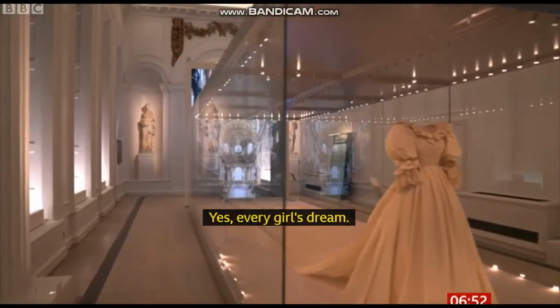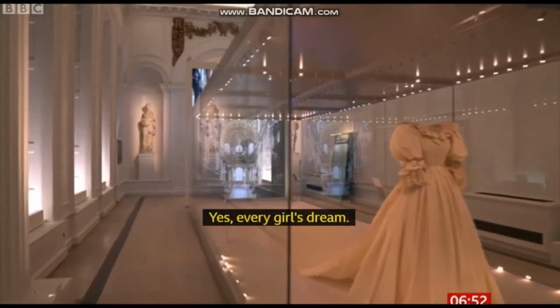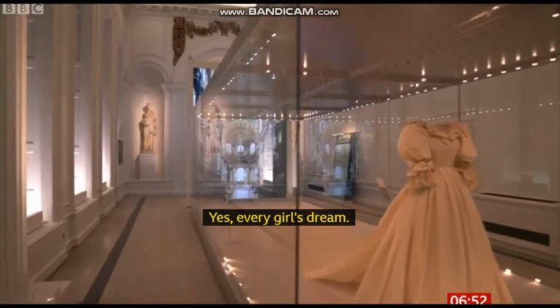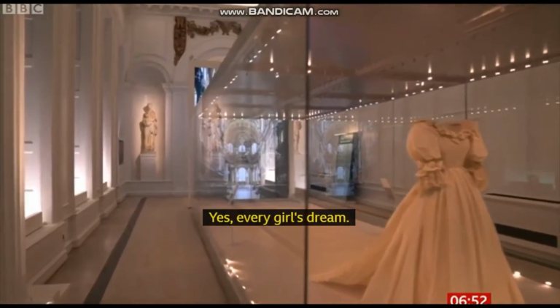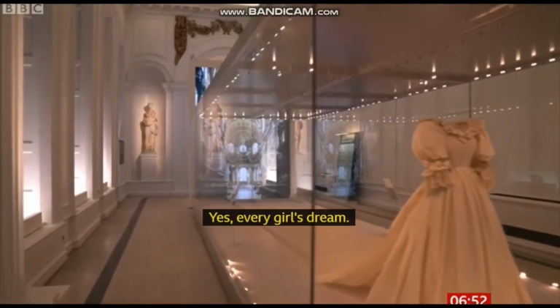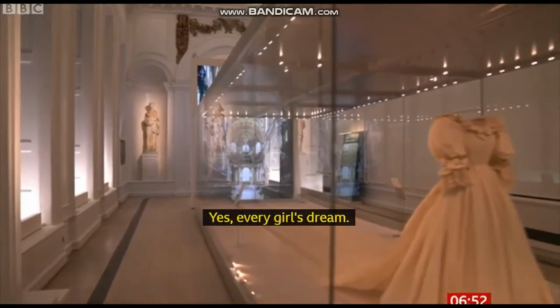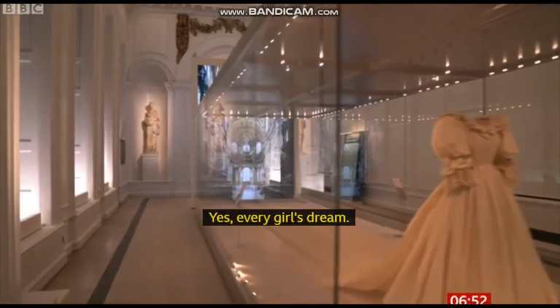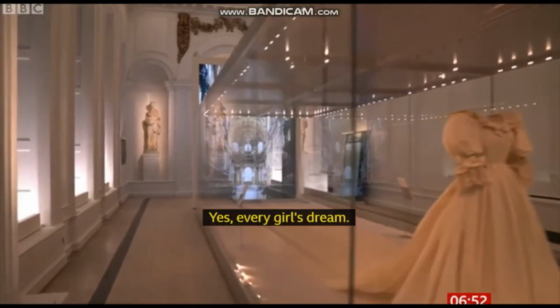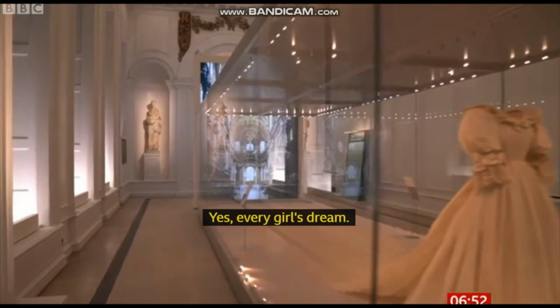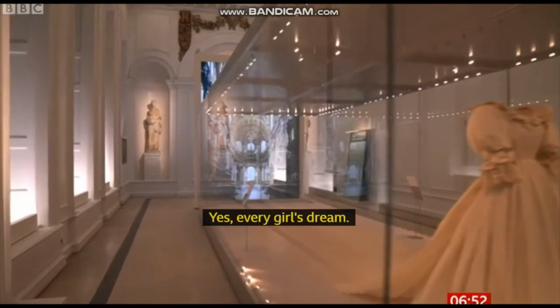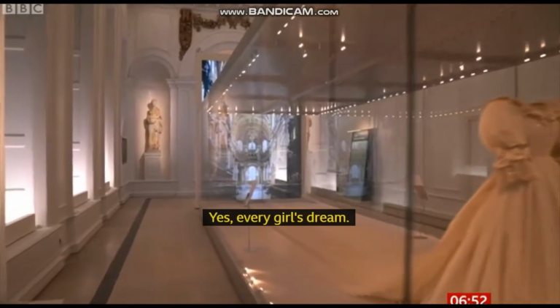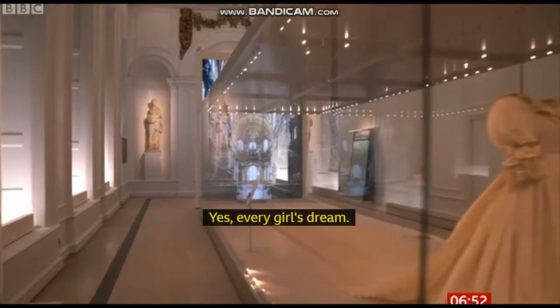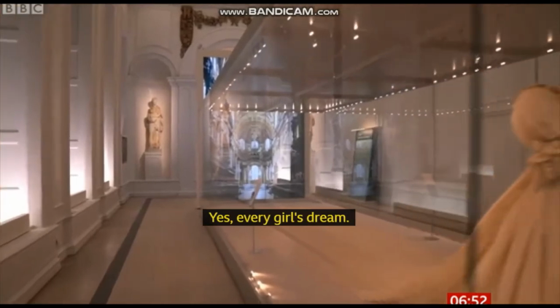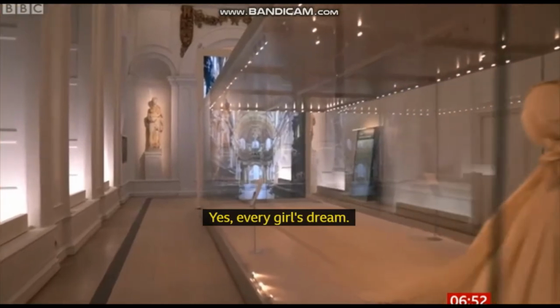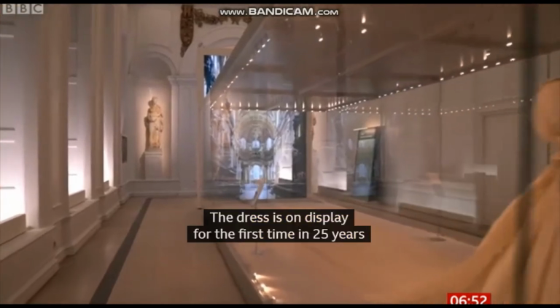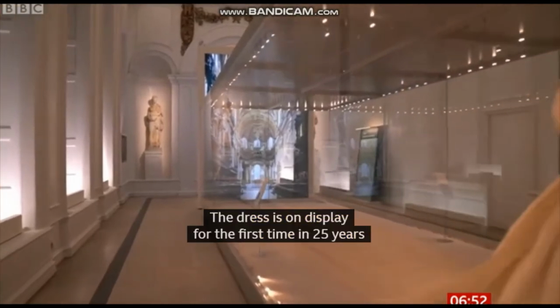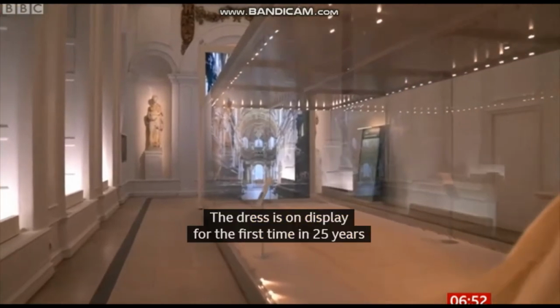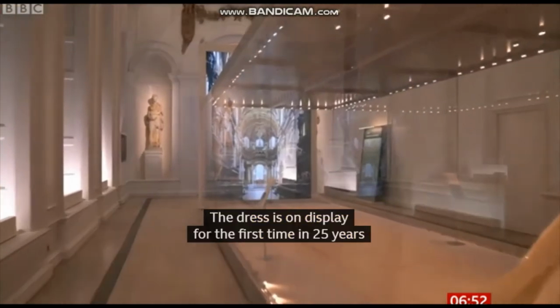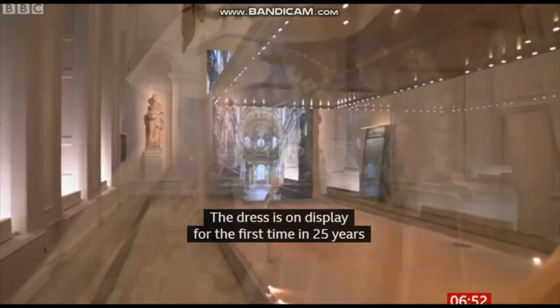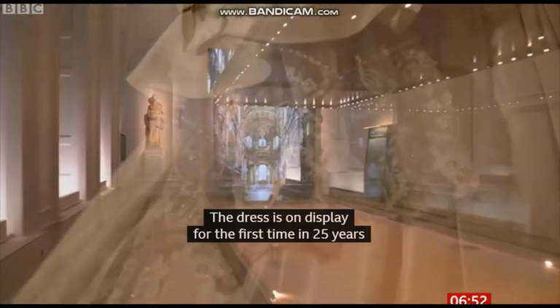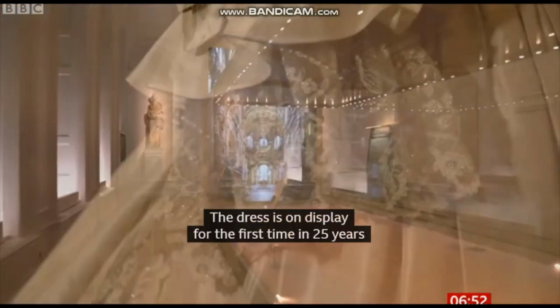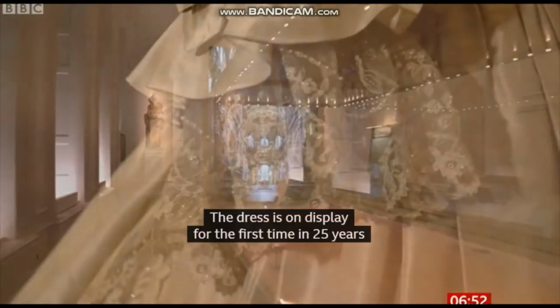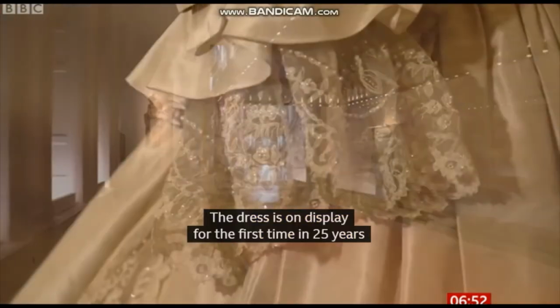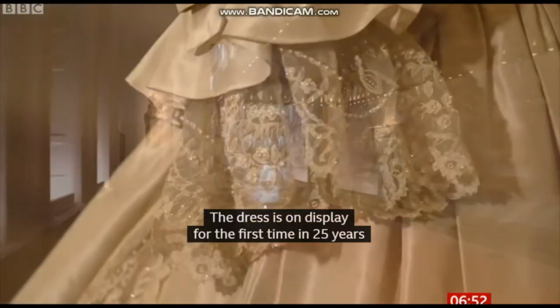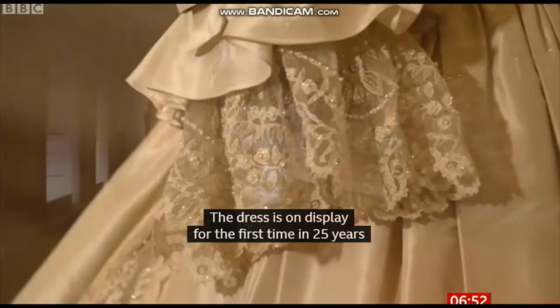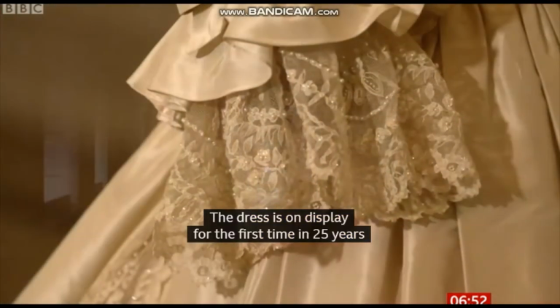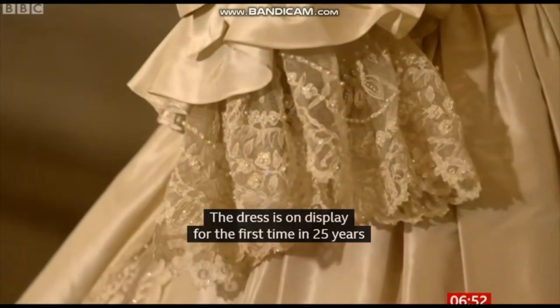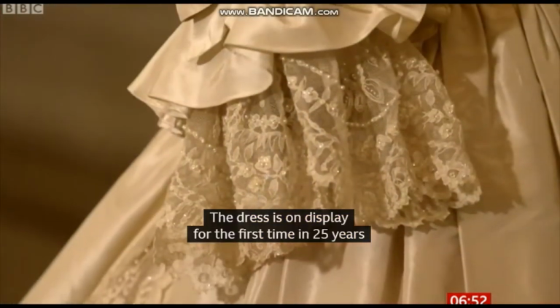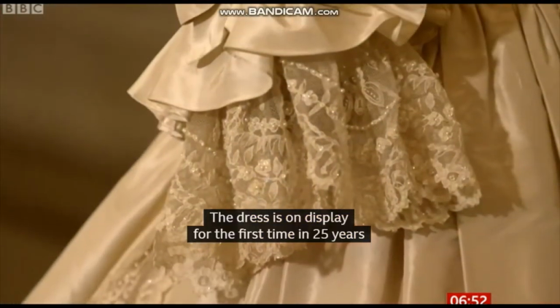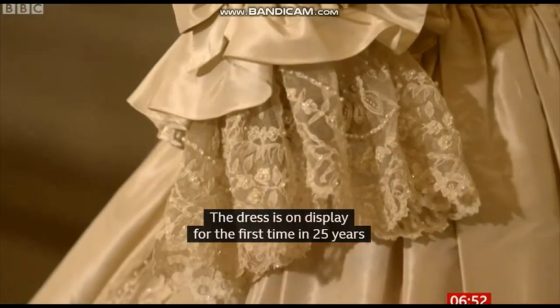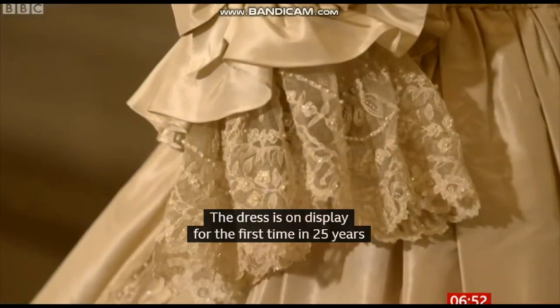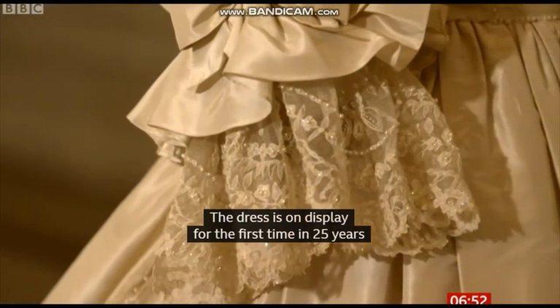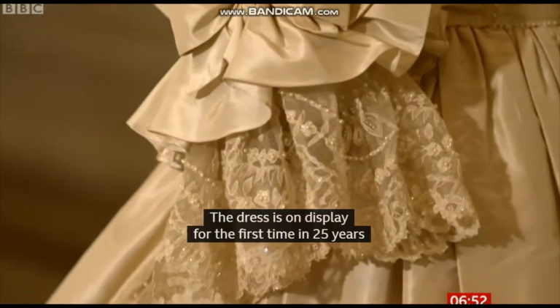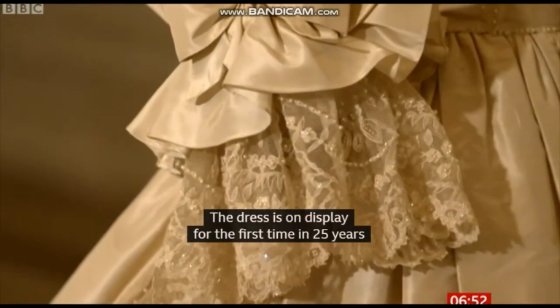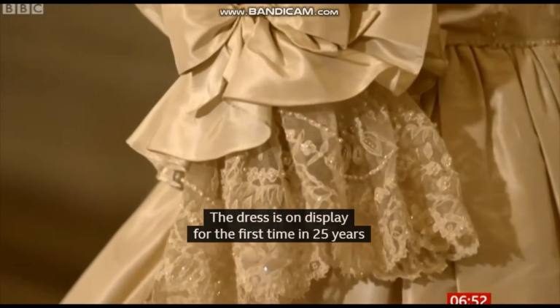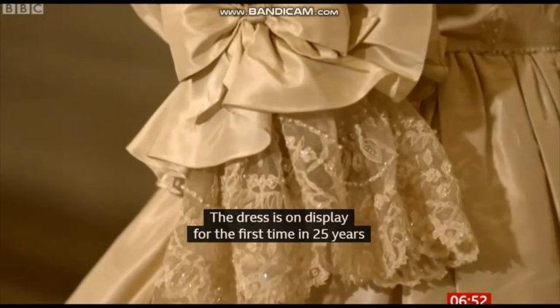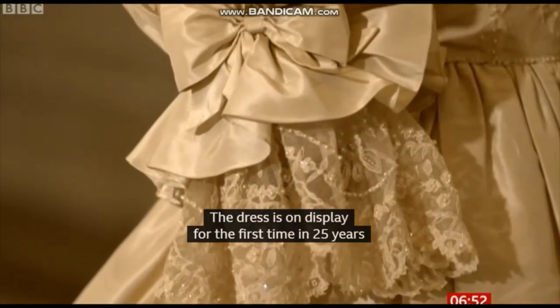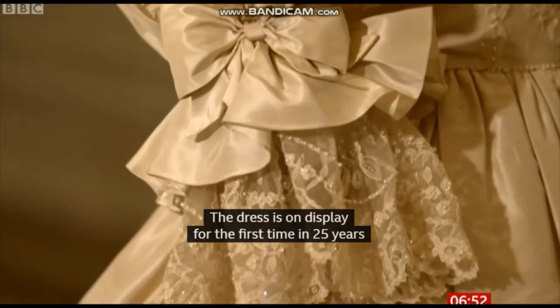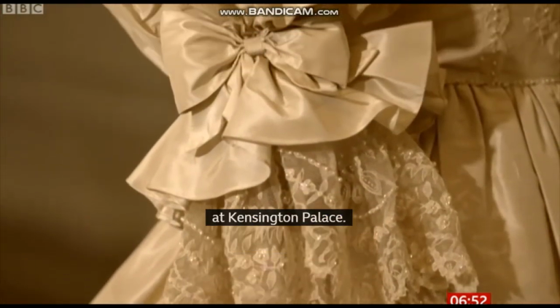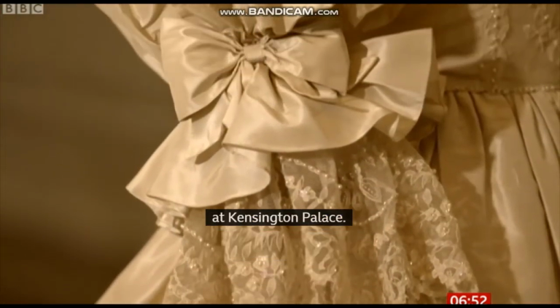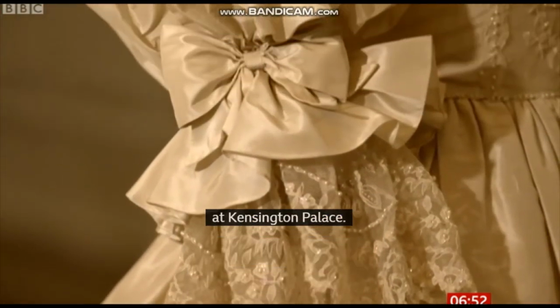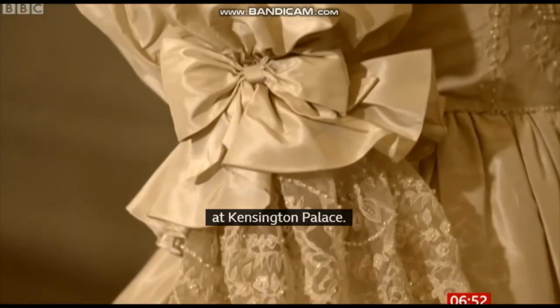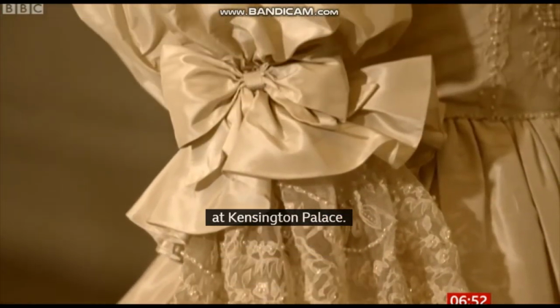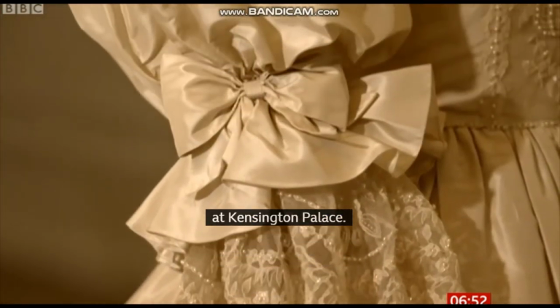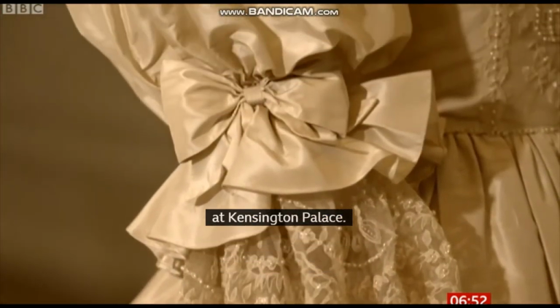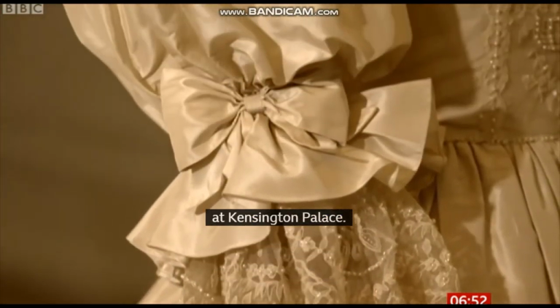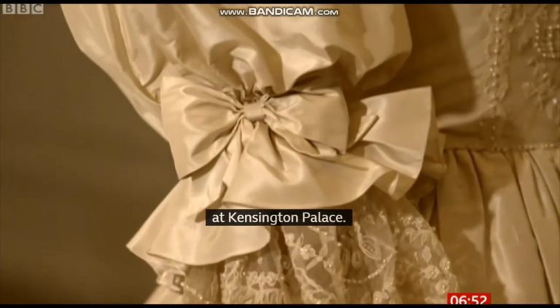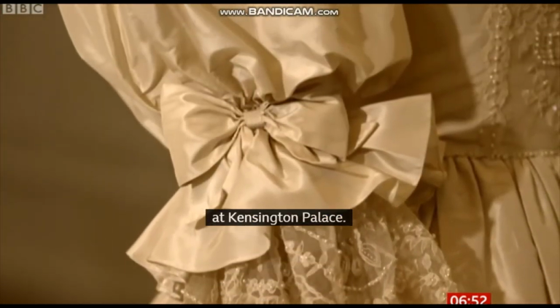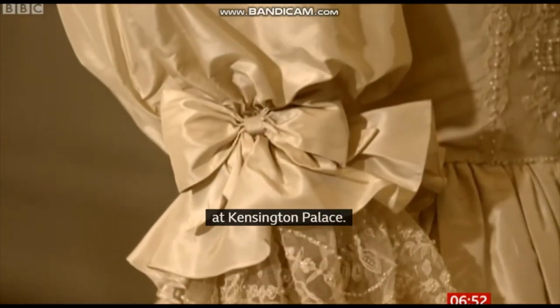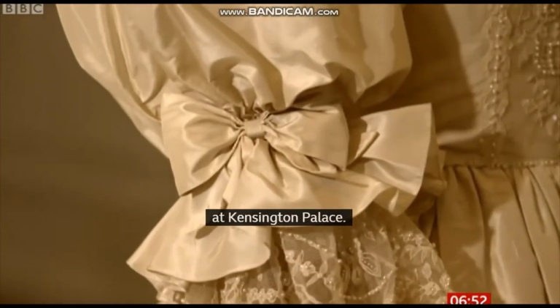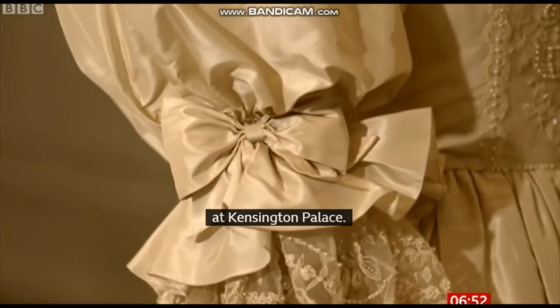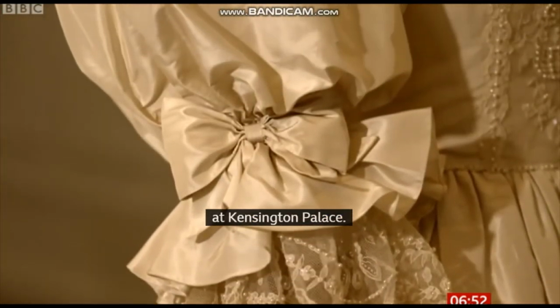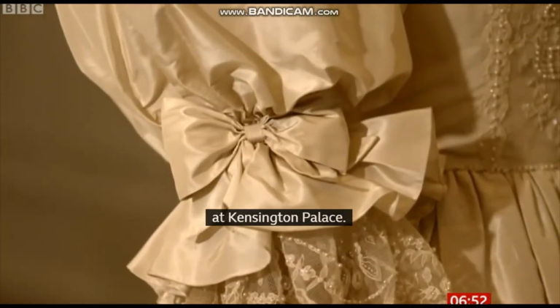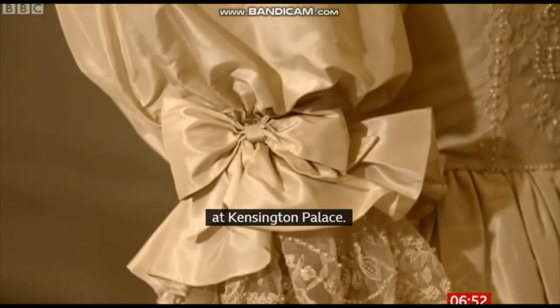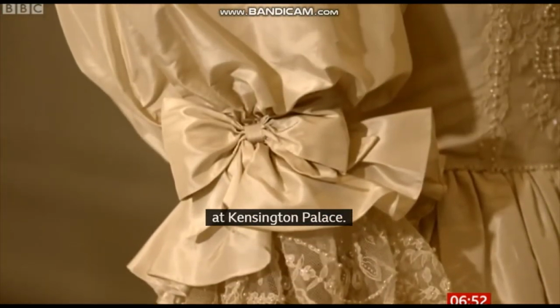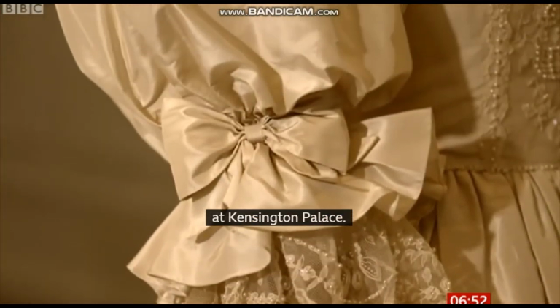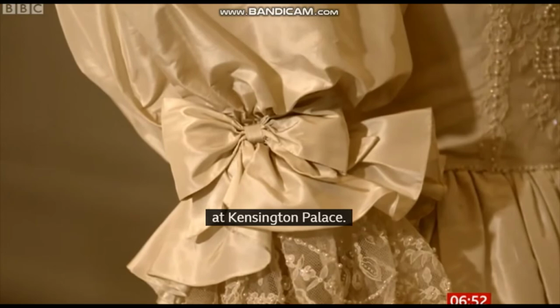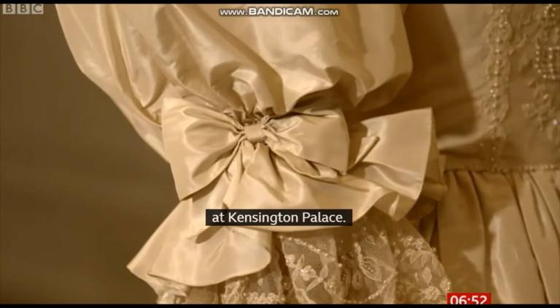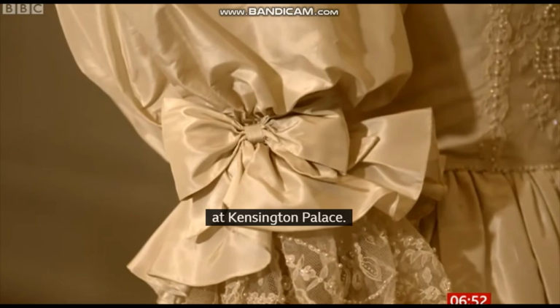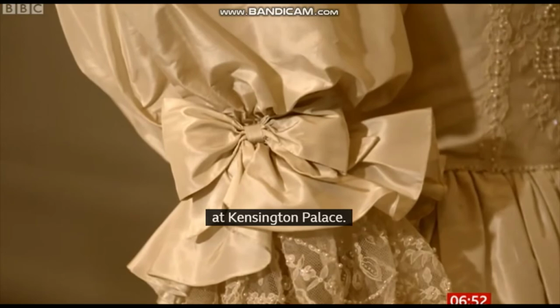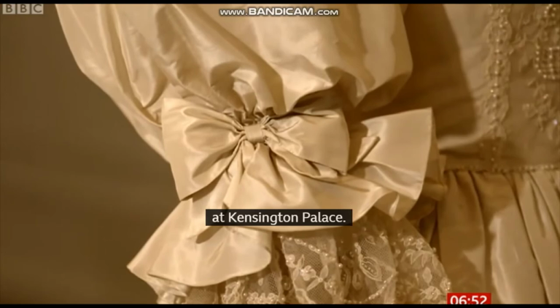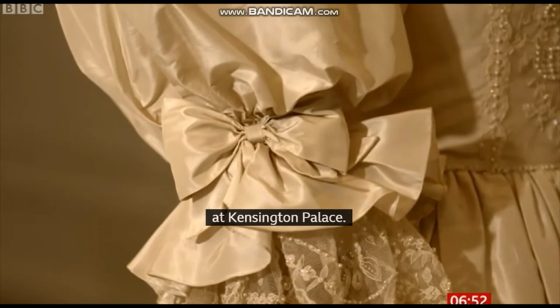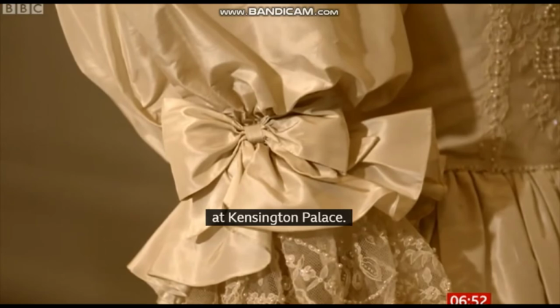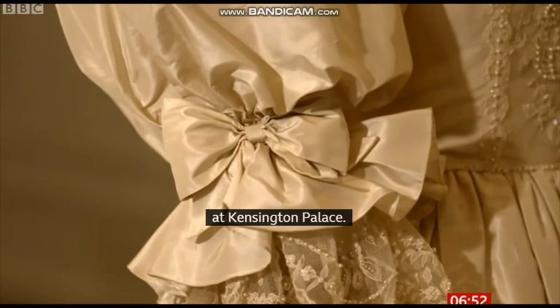The dress is on display for the first time in 25 years at Kensington Palace — all 25 feet of train, 10,000 mother of pearl sequins, and lots and lots of taffeta ruffles.